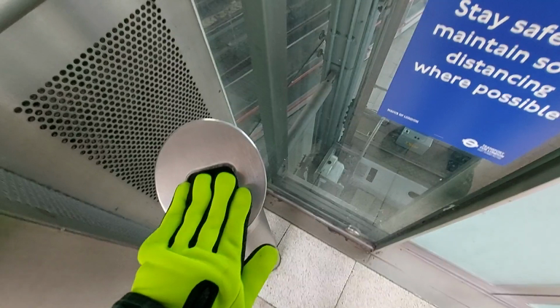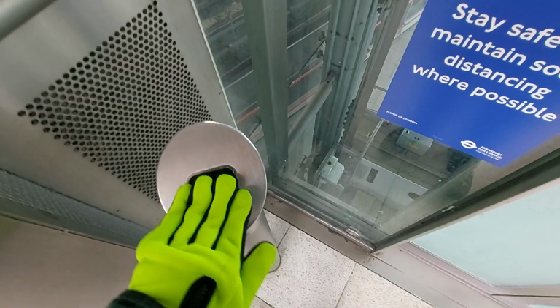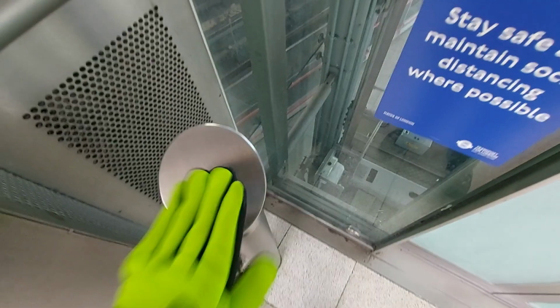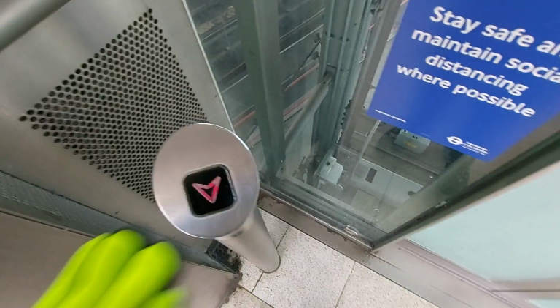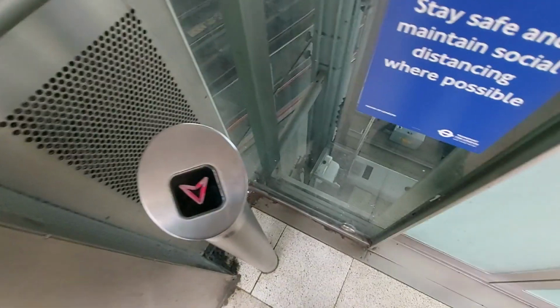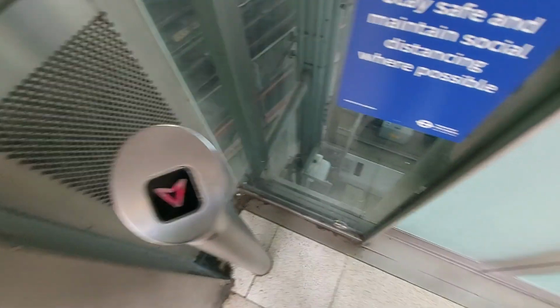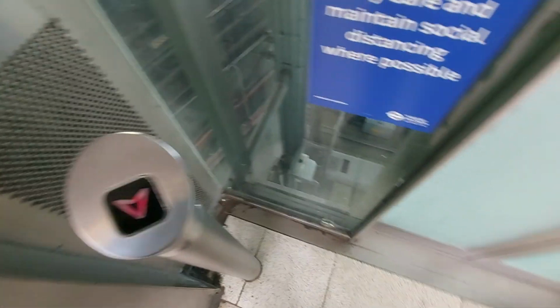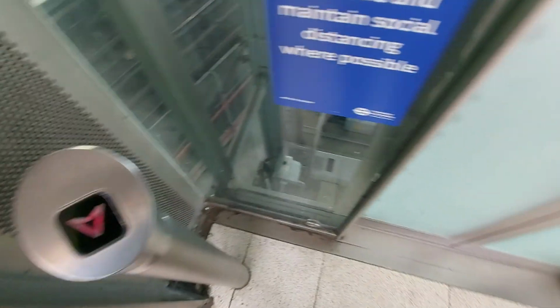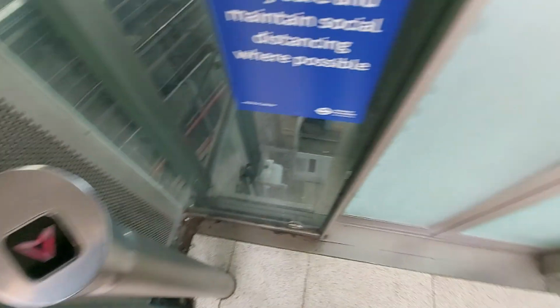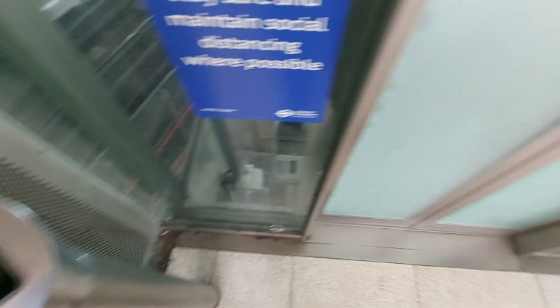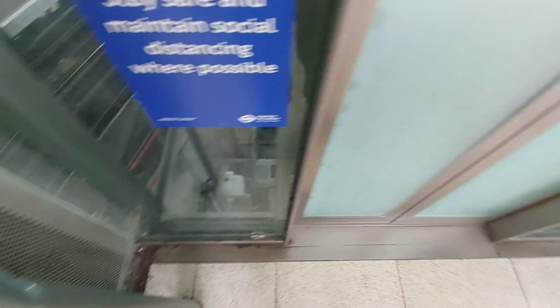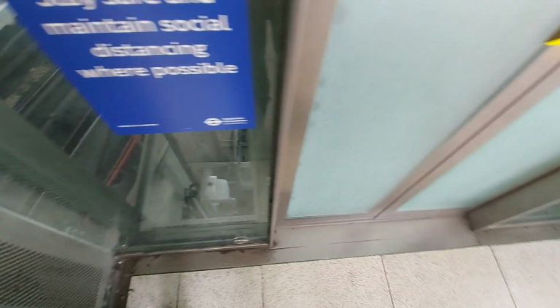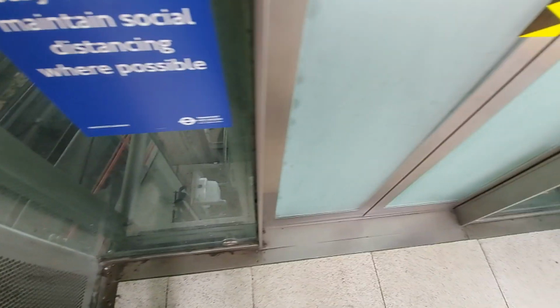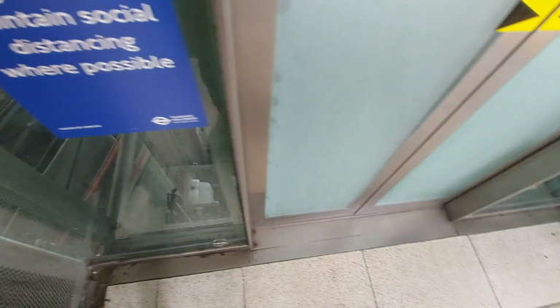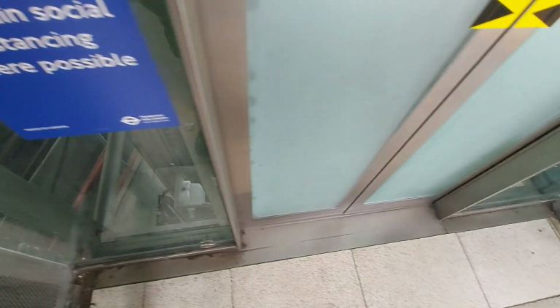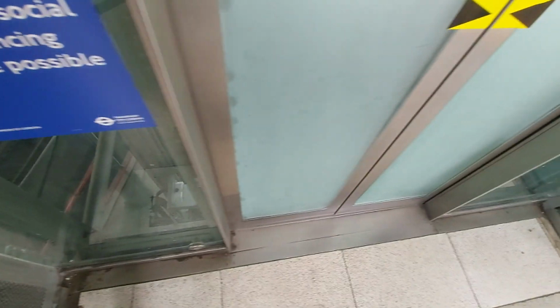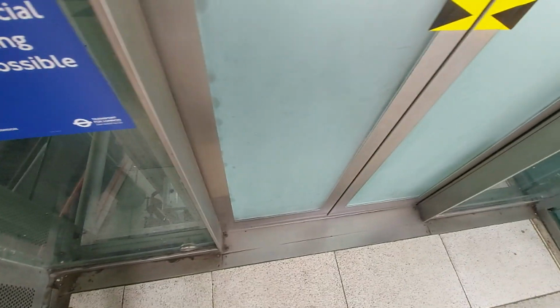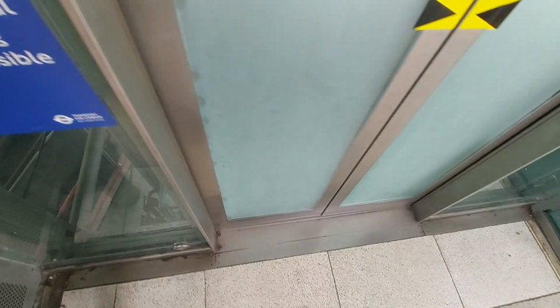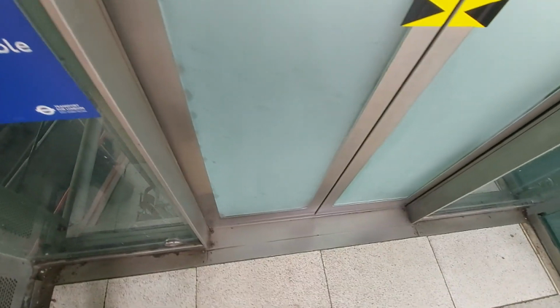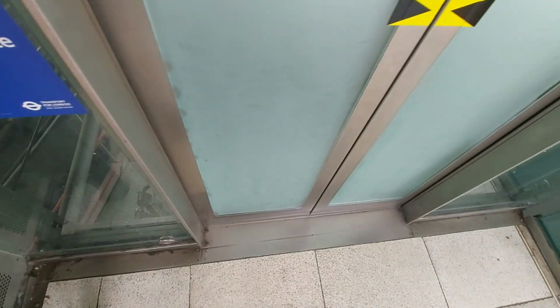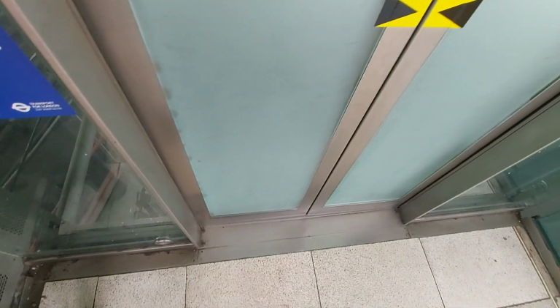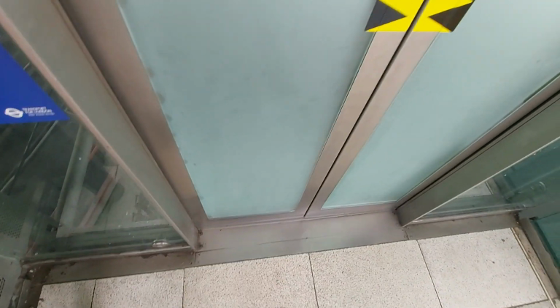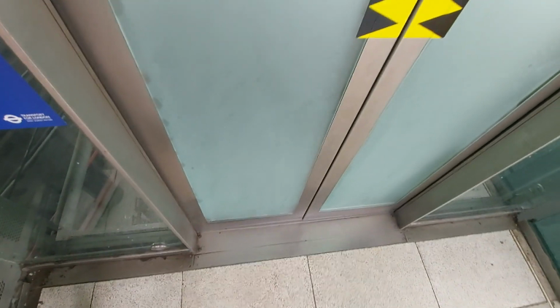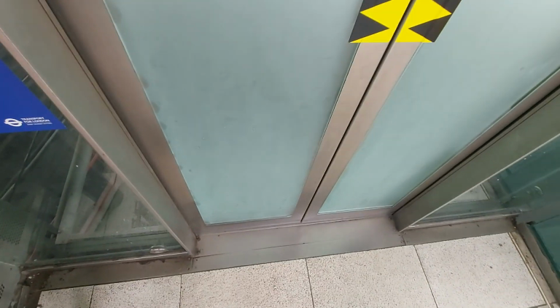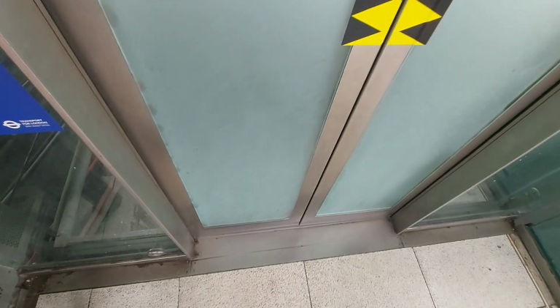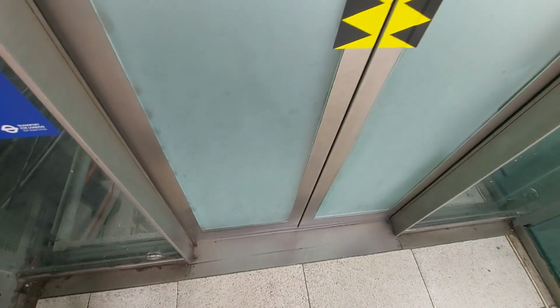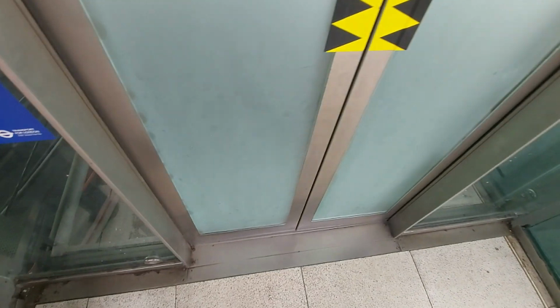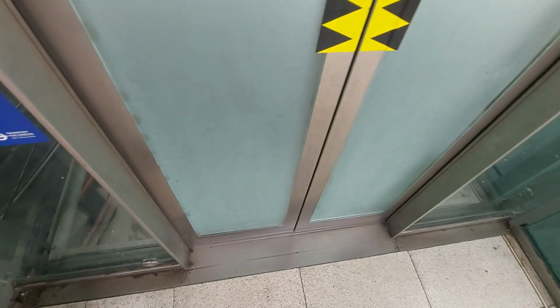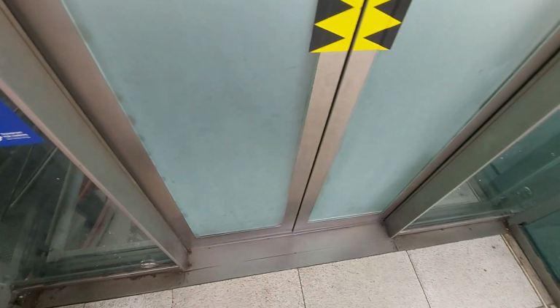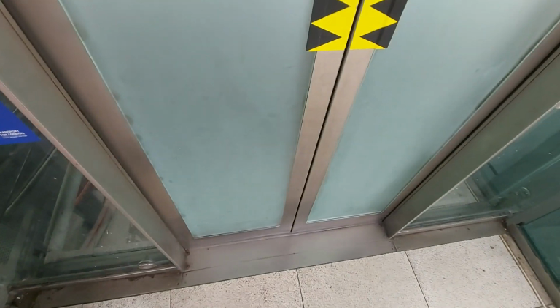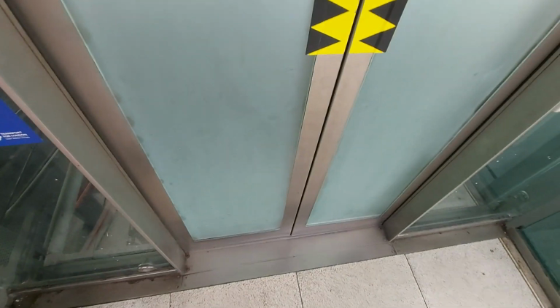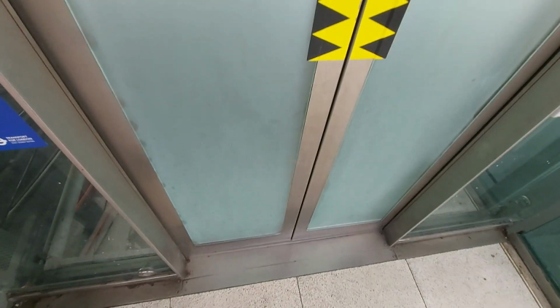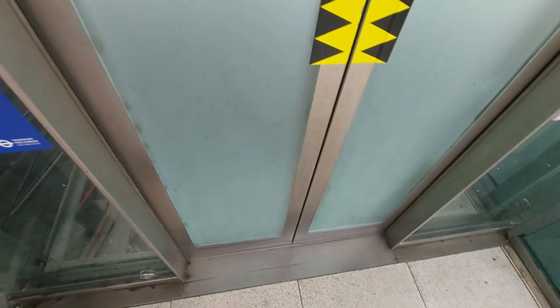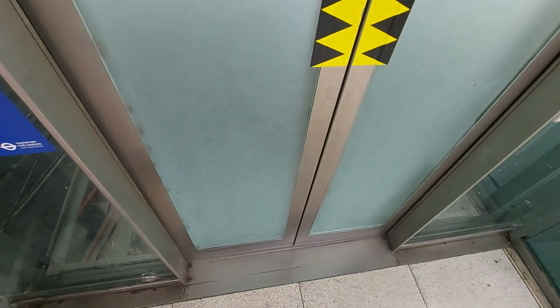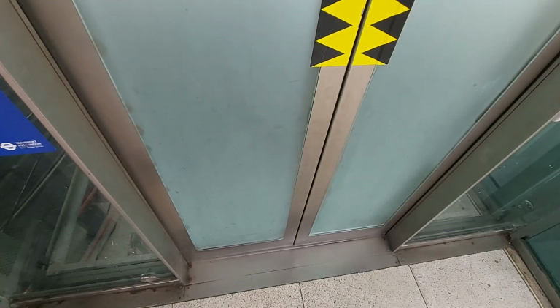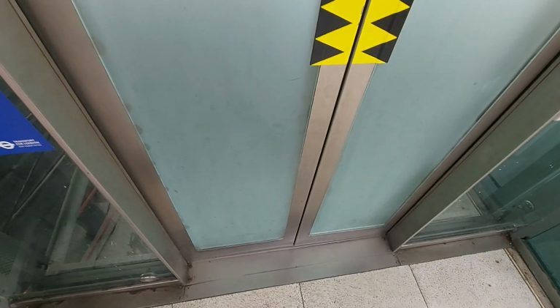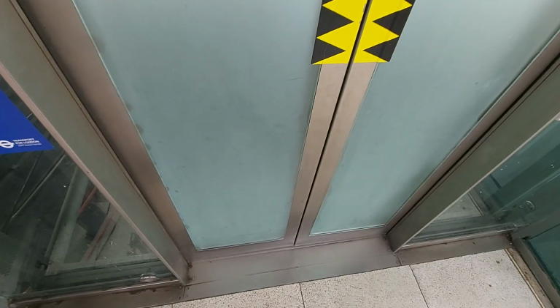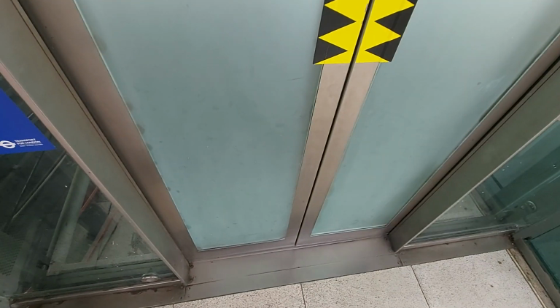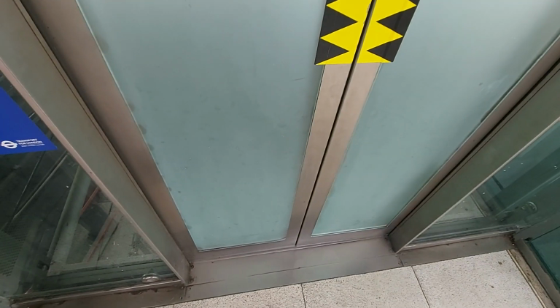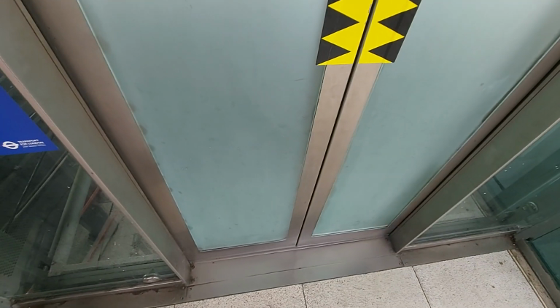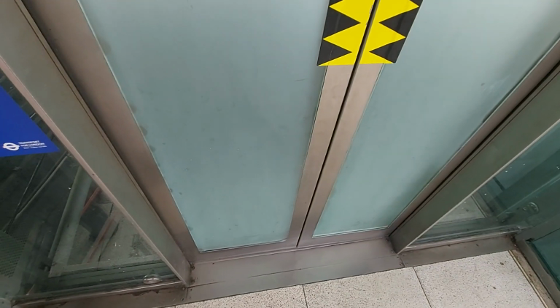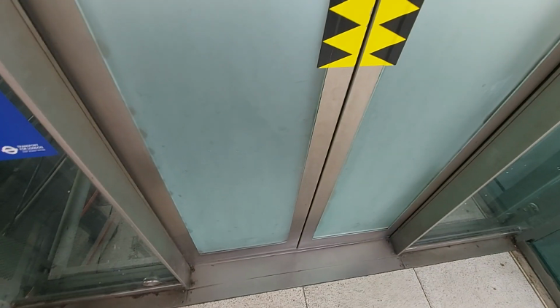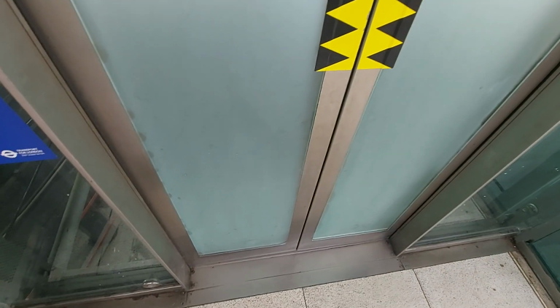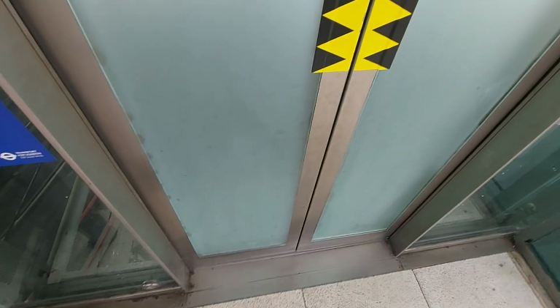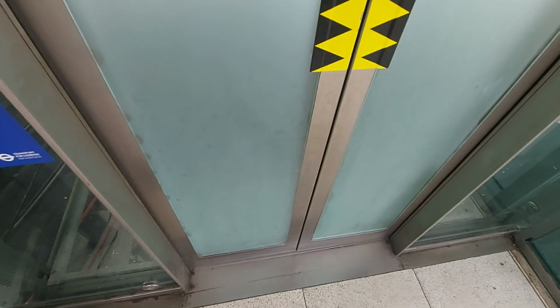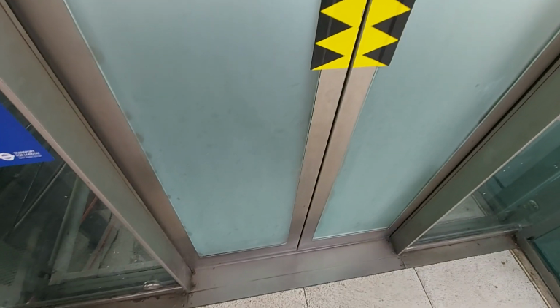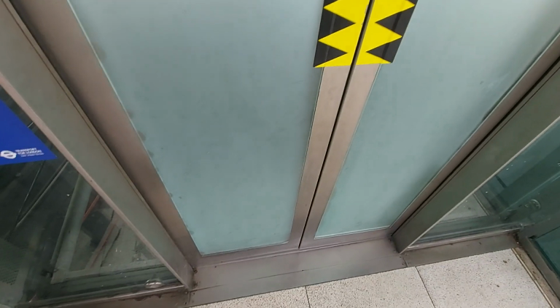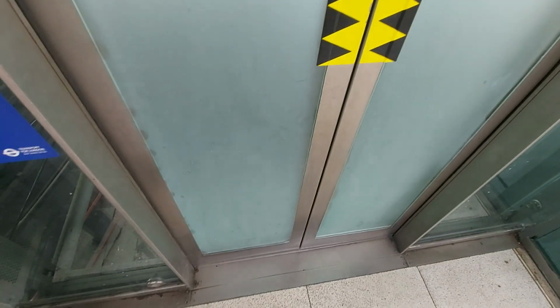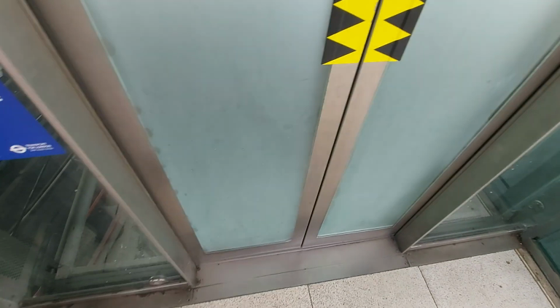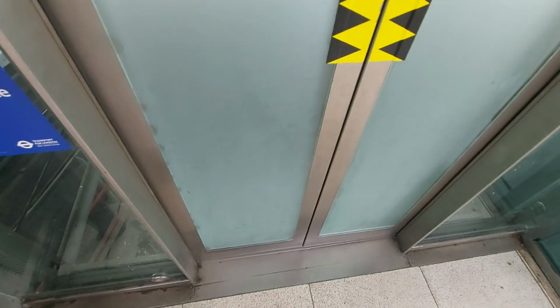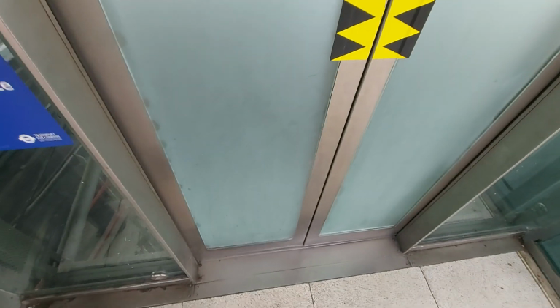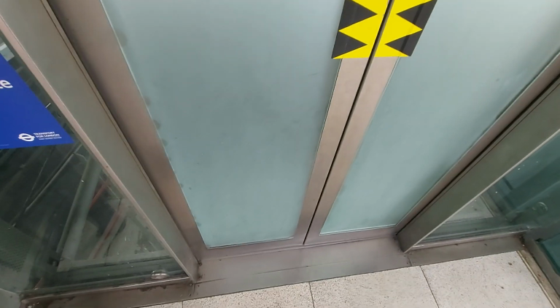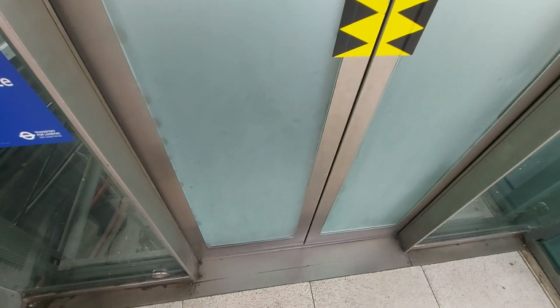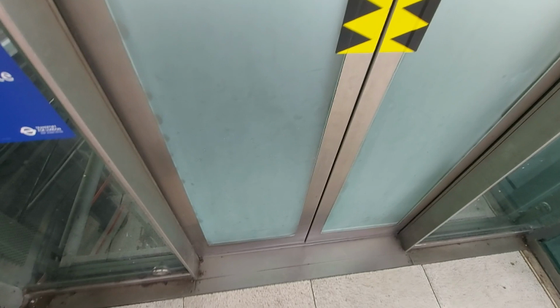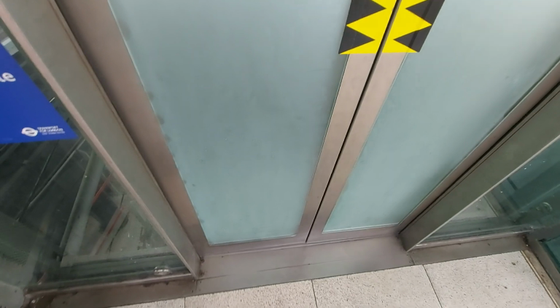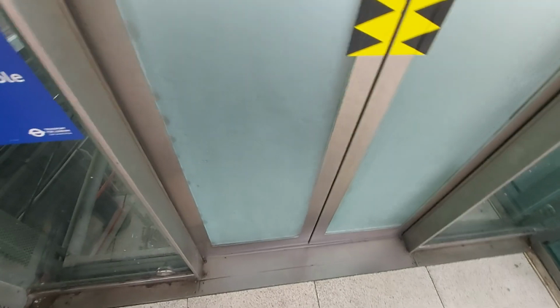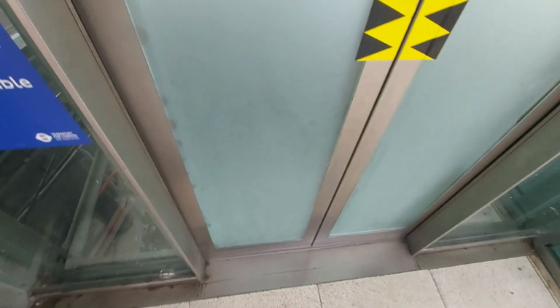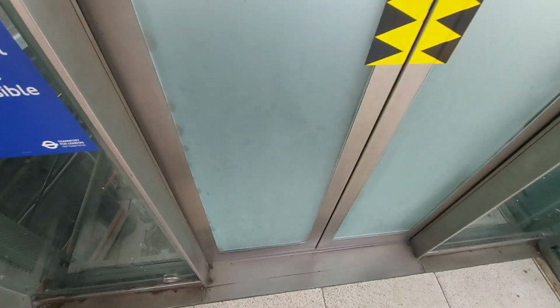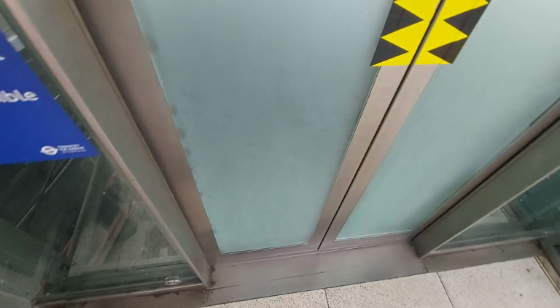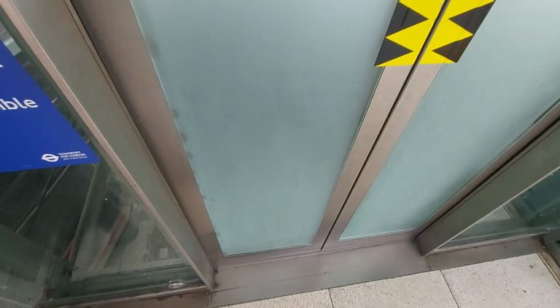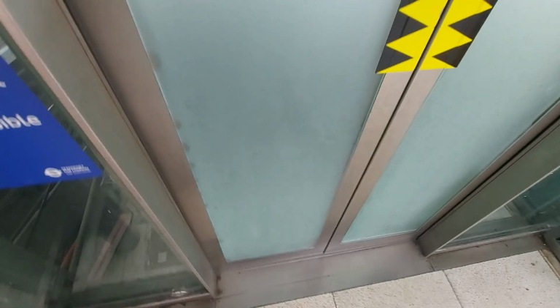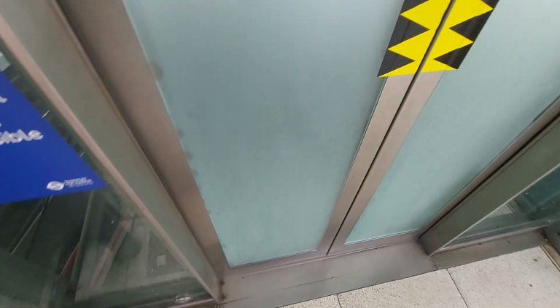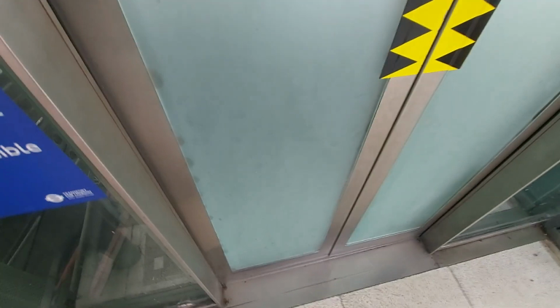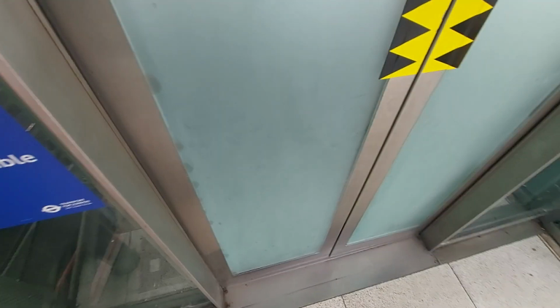This is the lift at Stratford, Platforms 6 and 13 to 16.